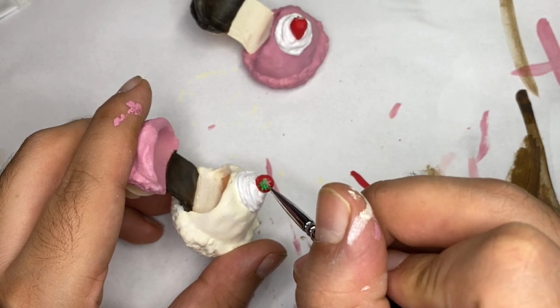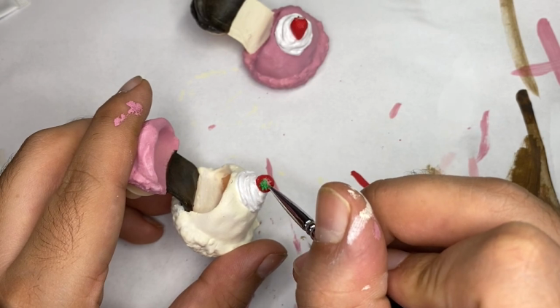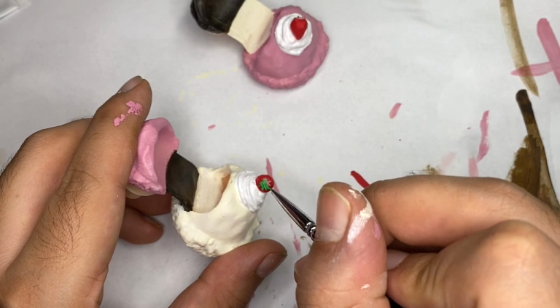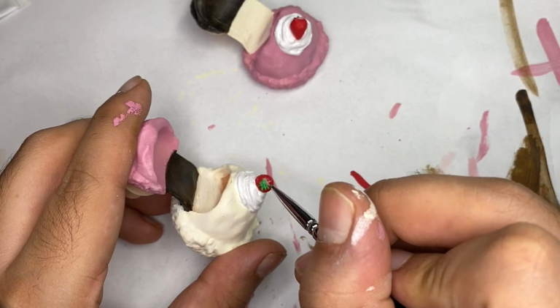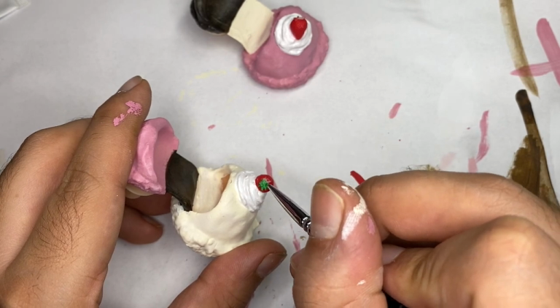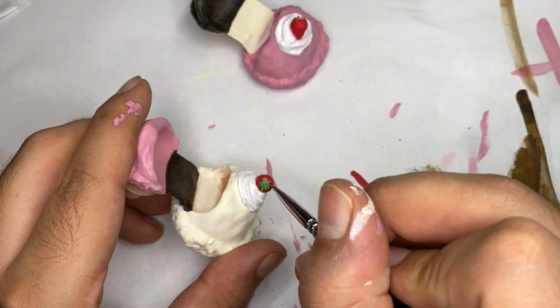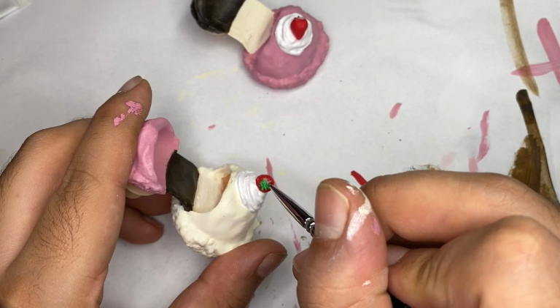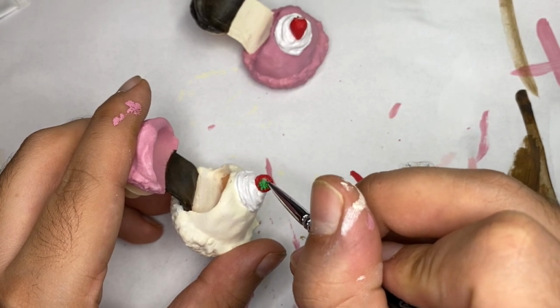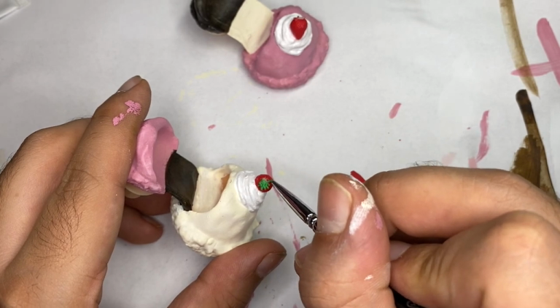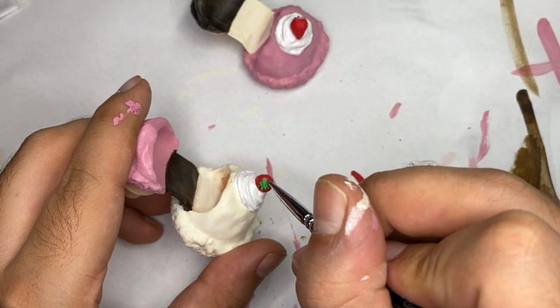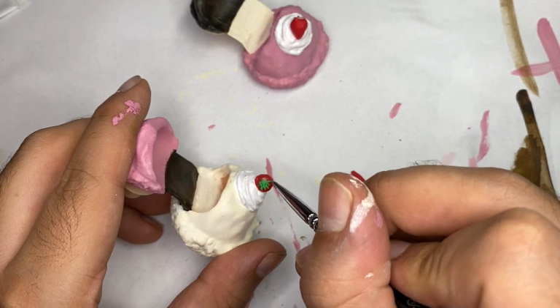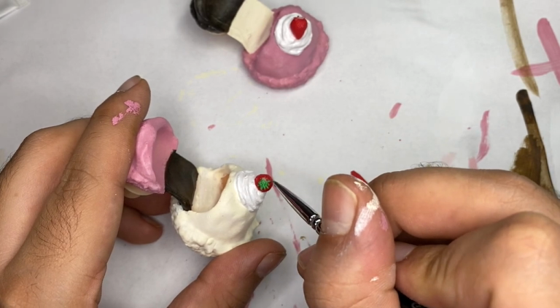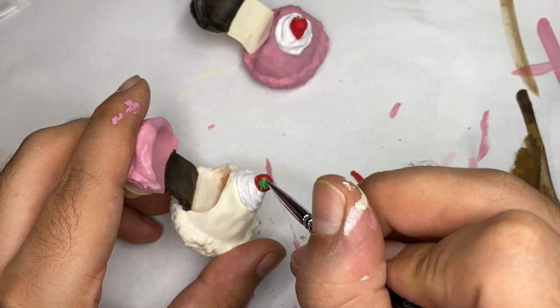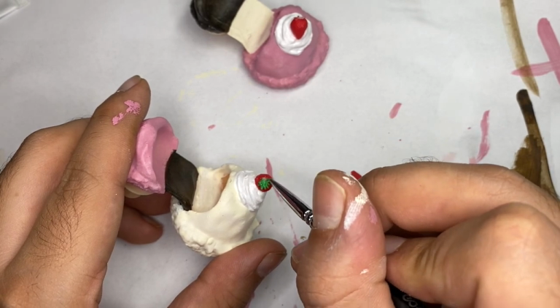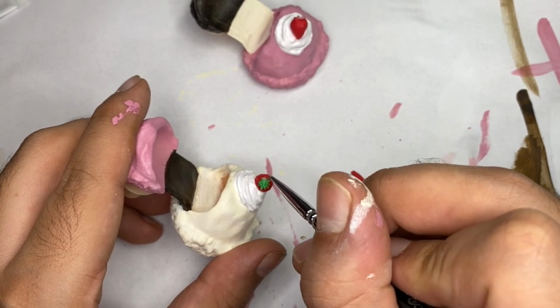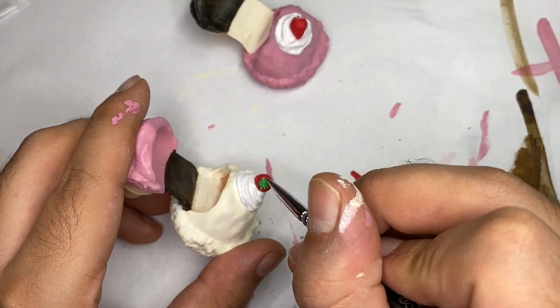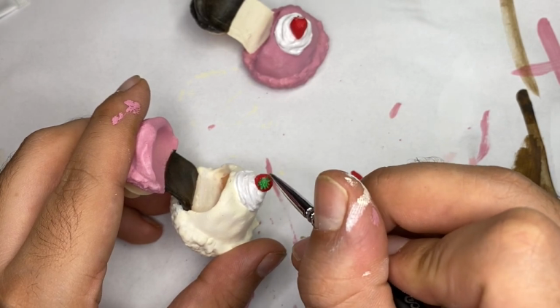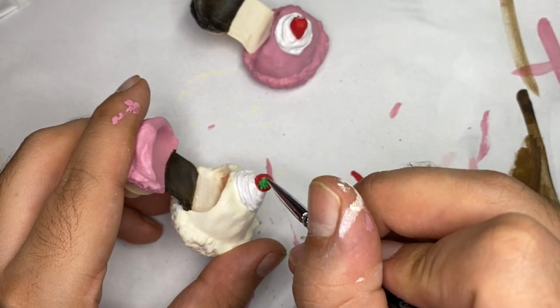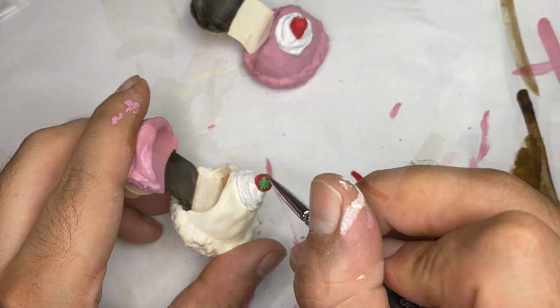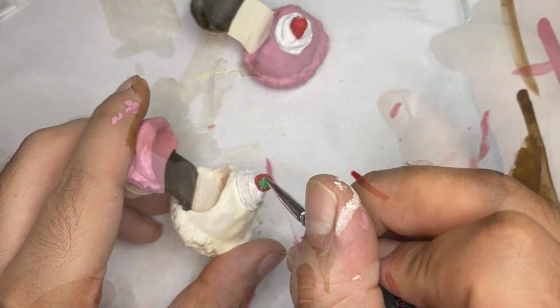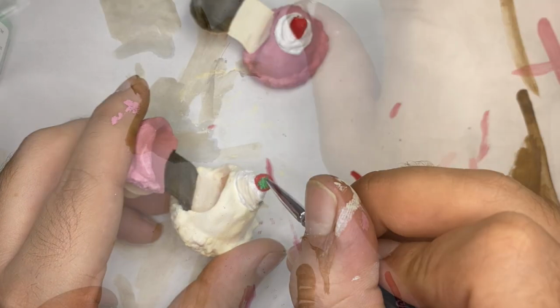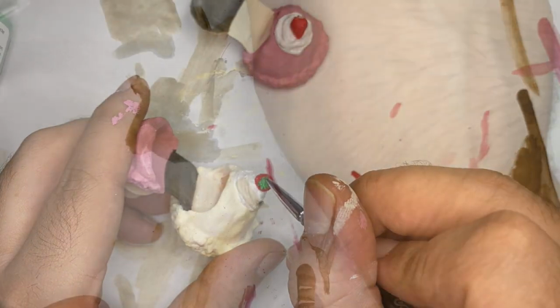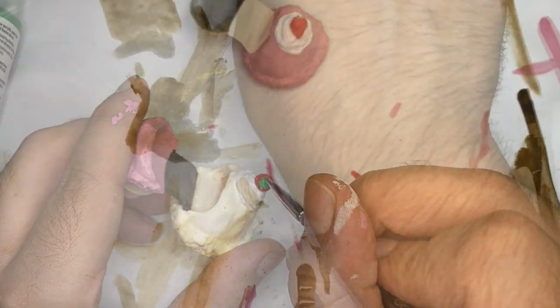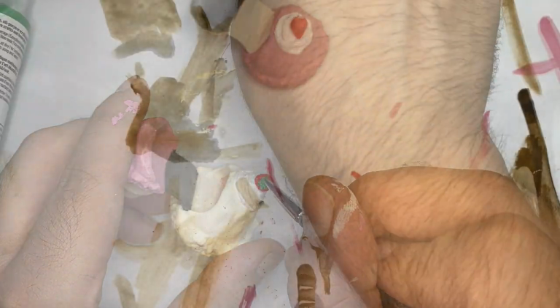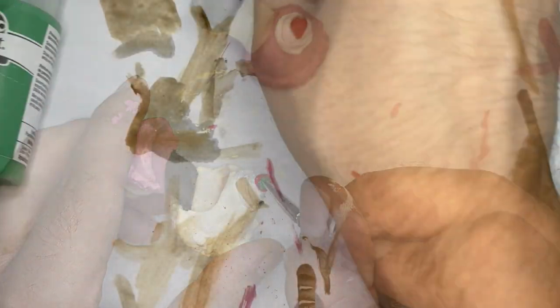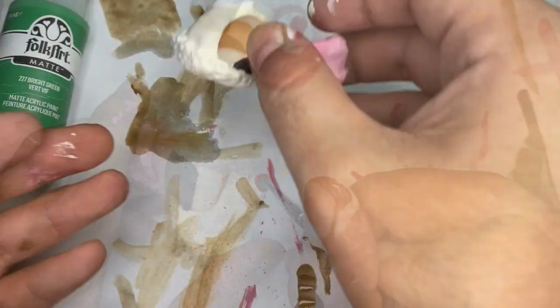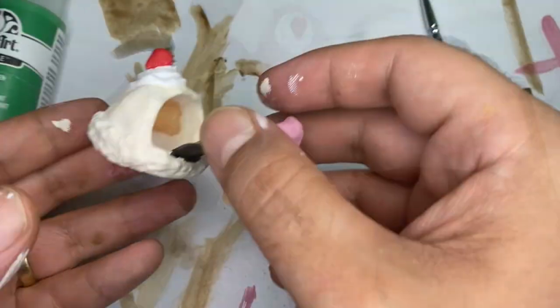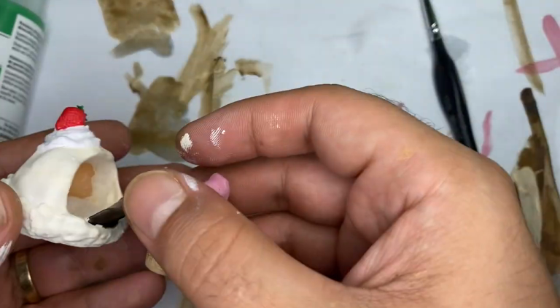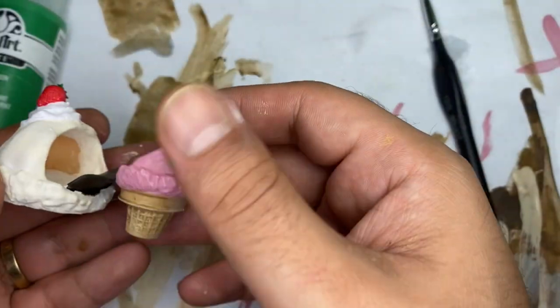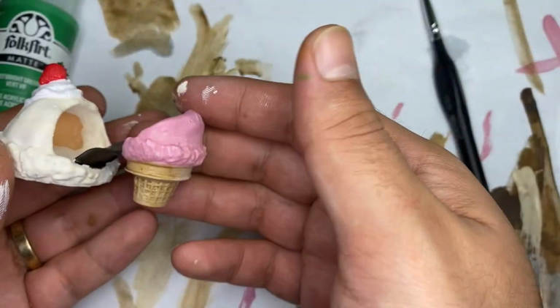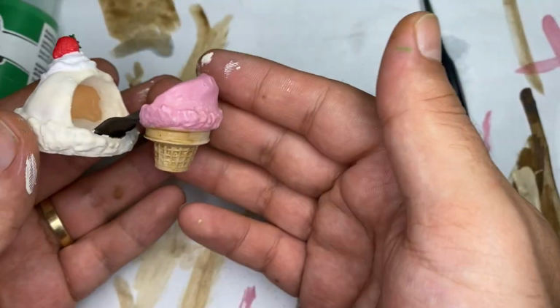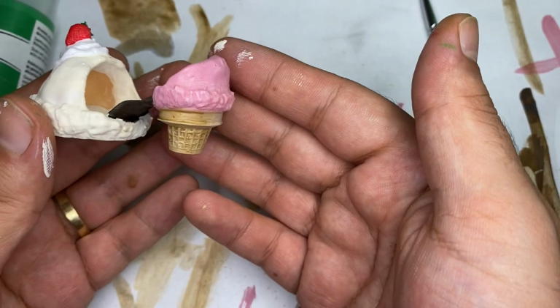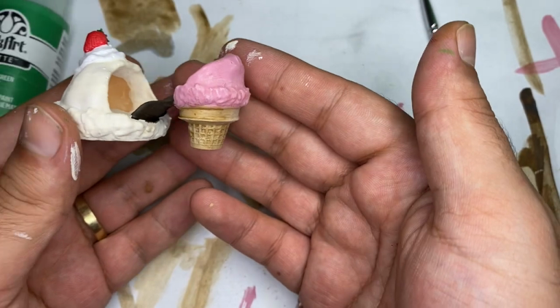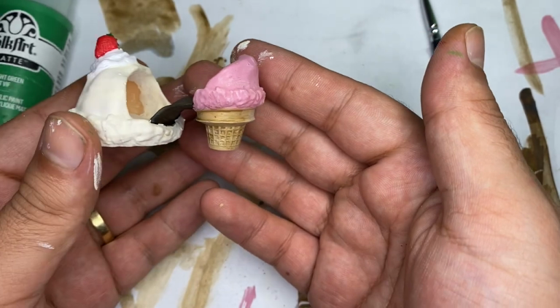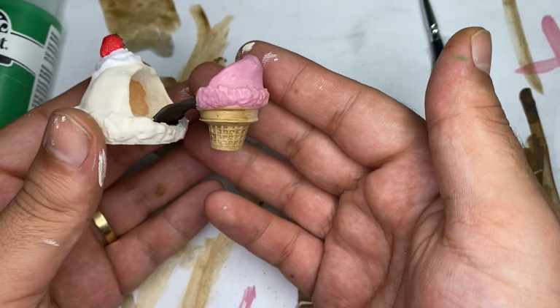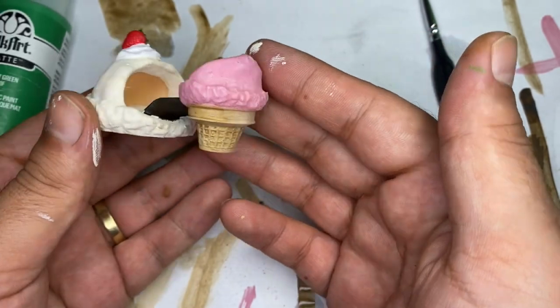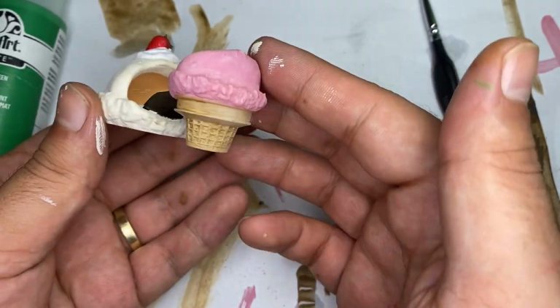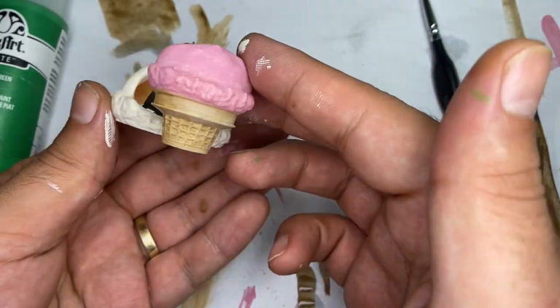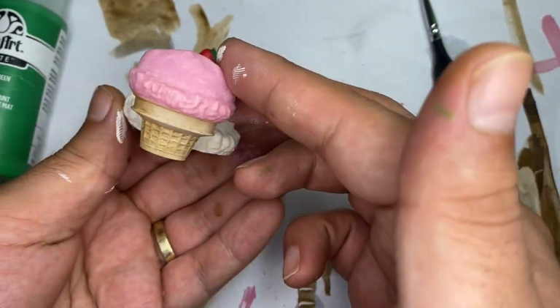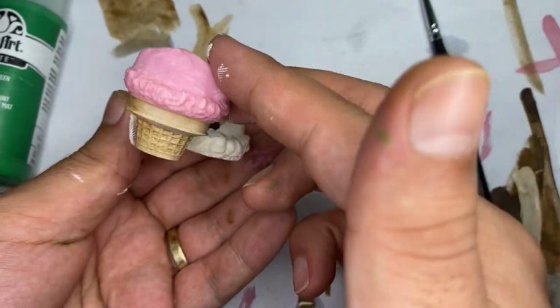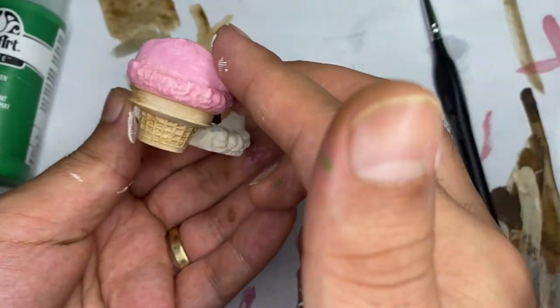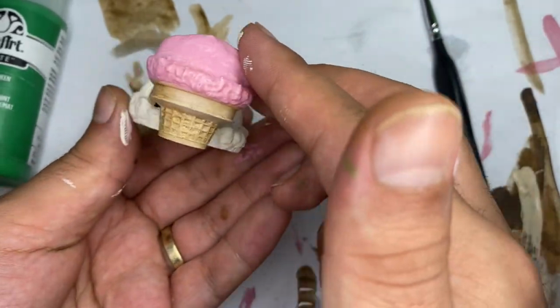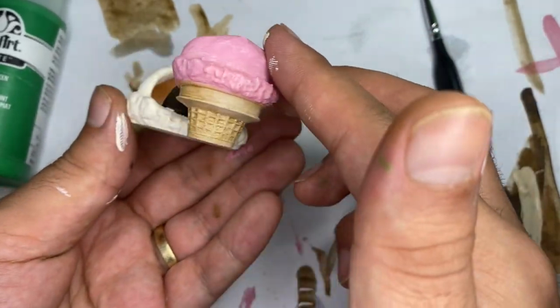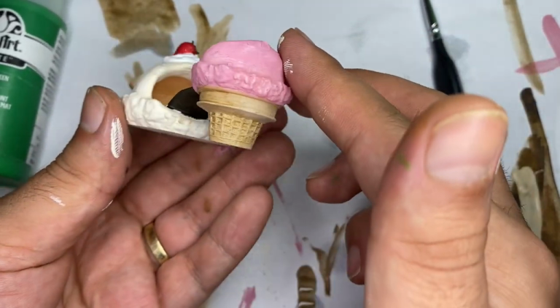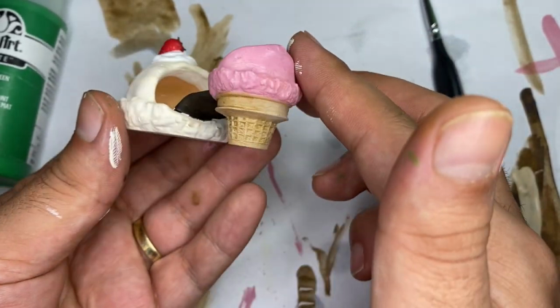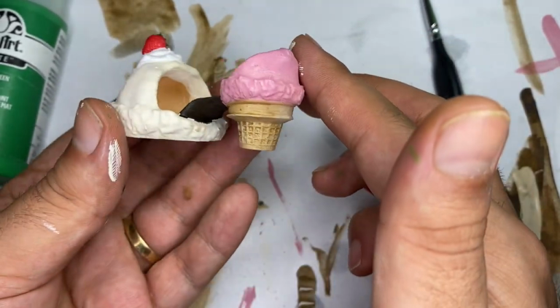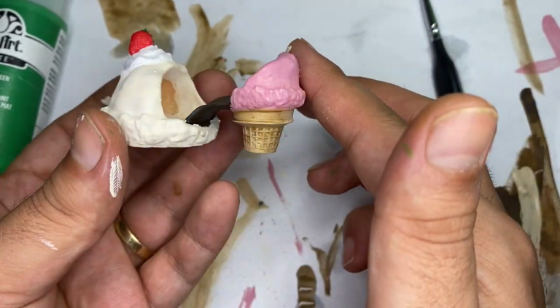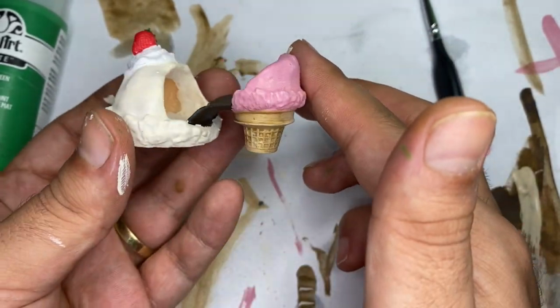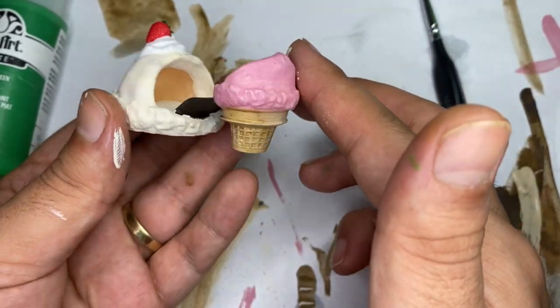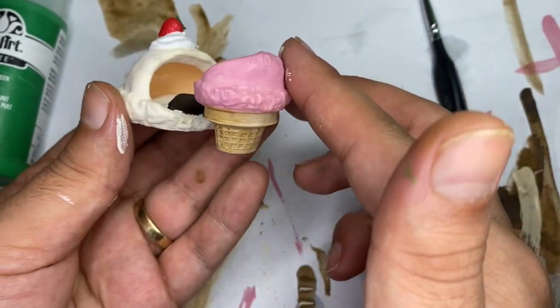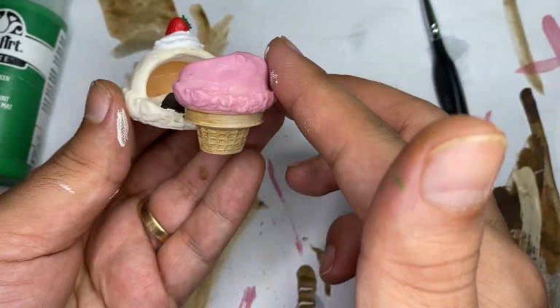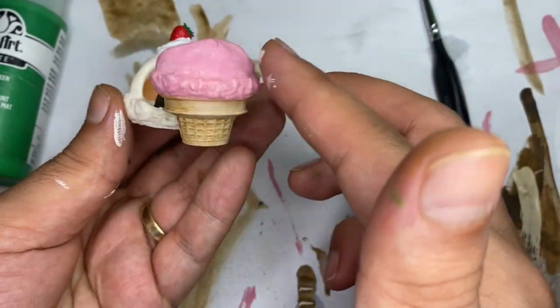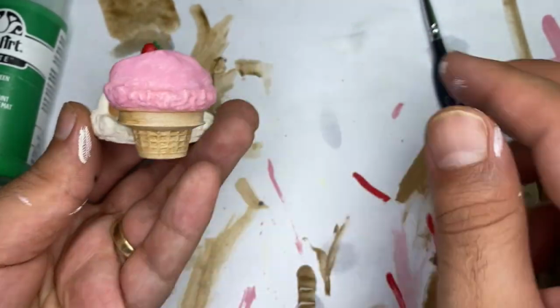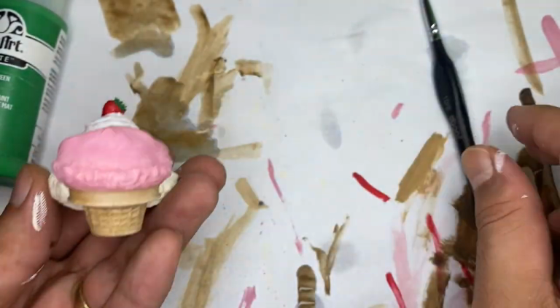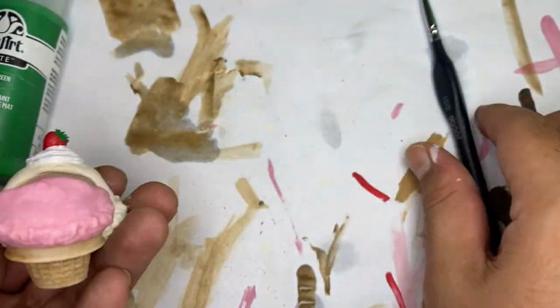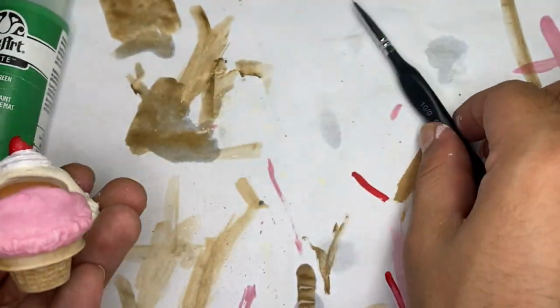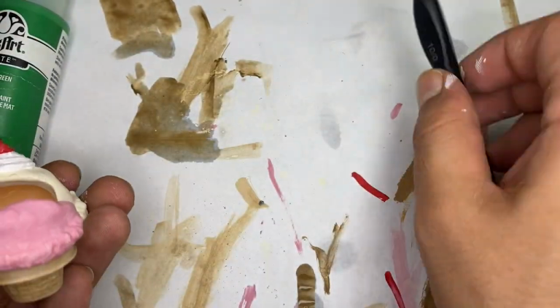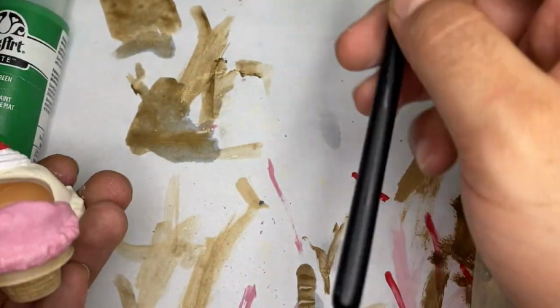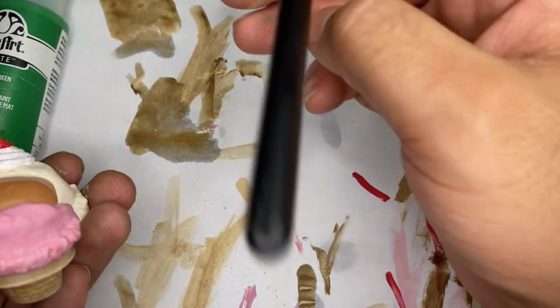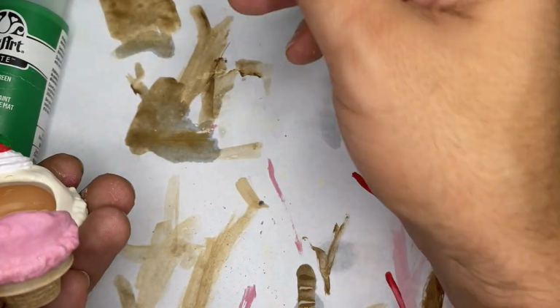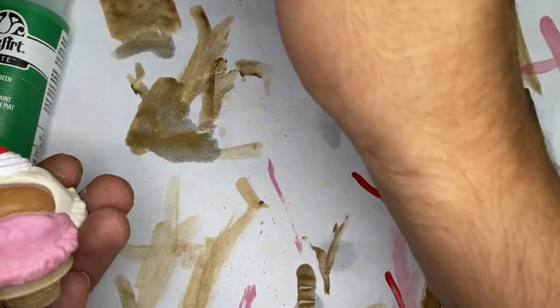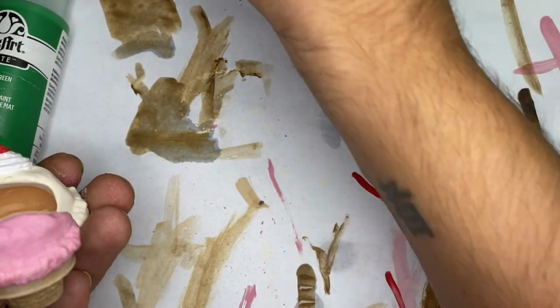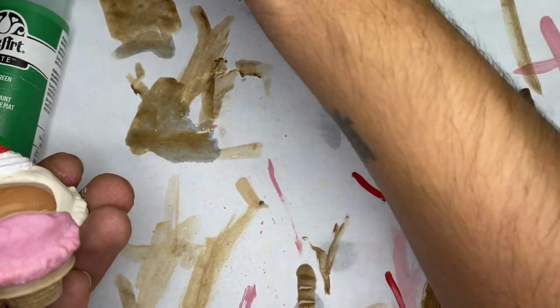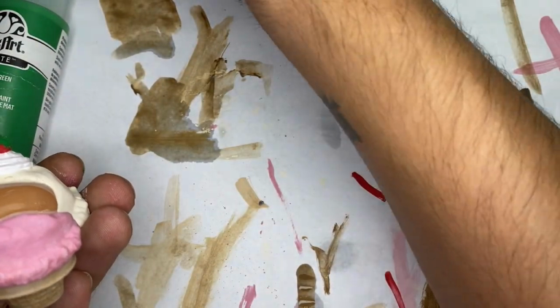For the cone, I did a base layer of tan offscreen. I also started doing a dark brown wash.